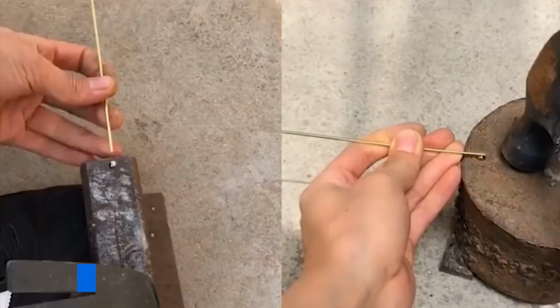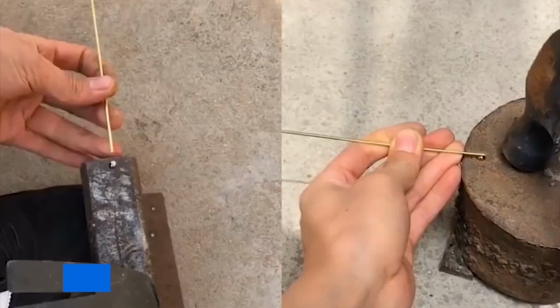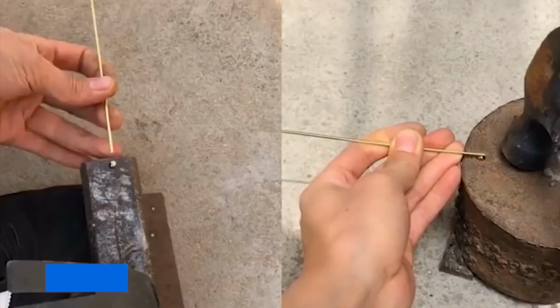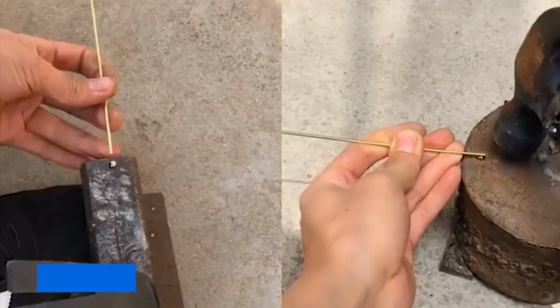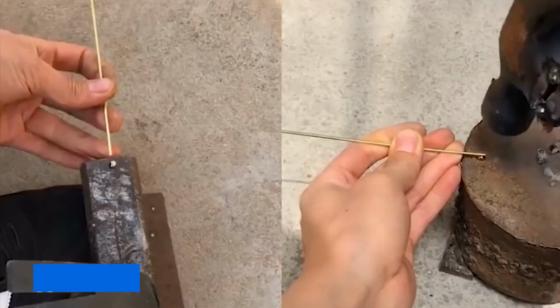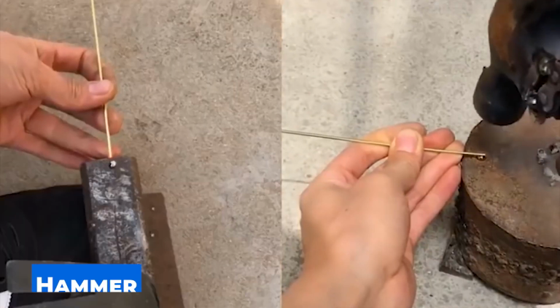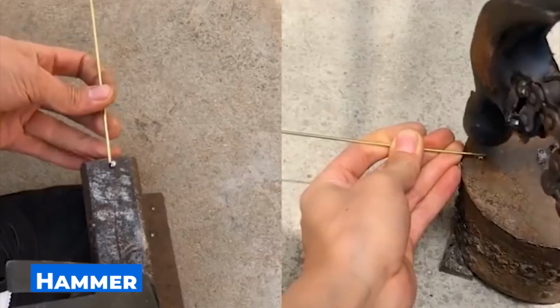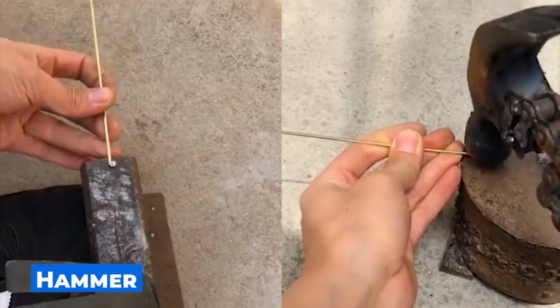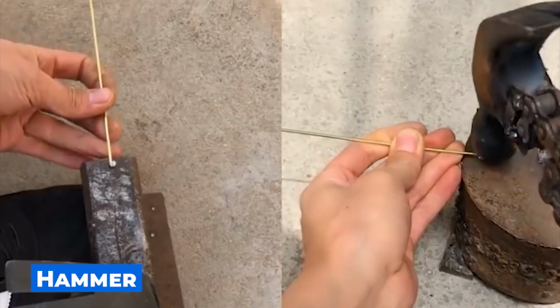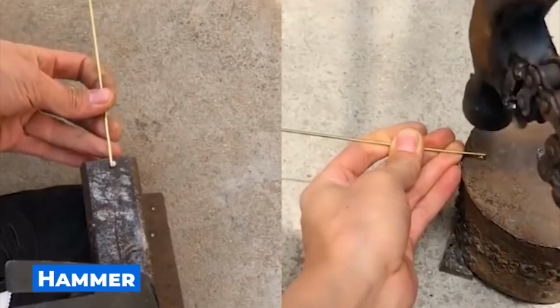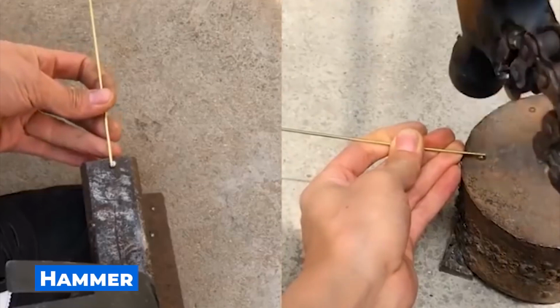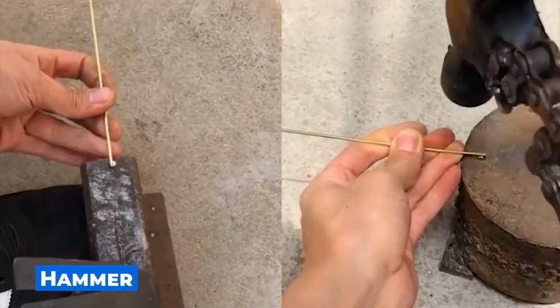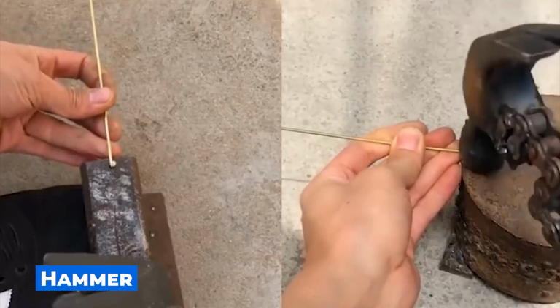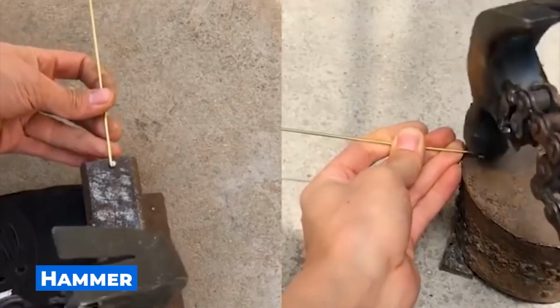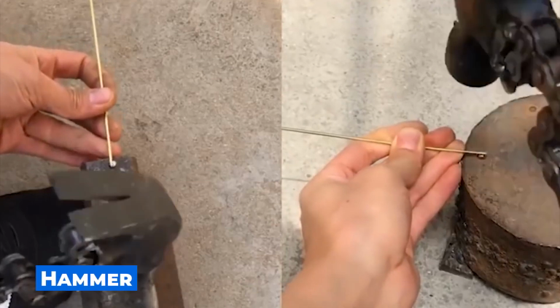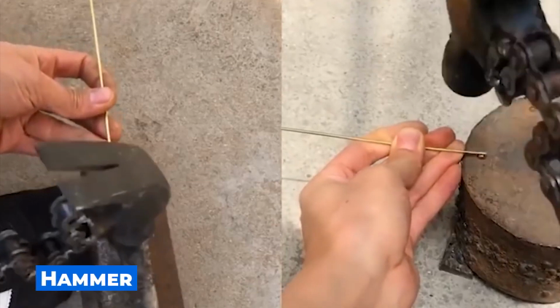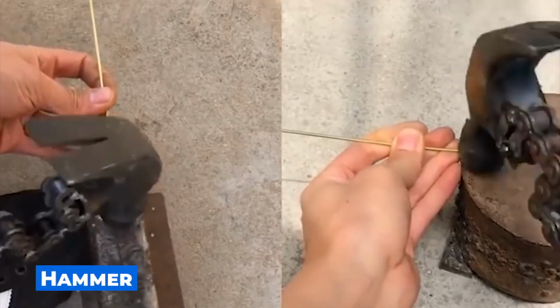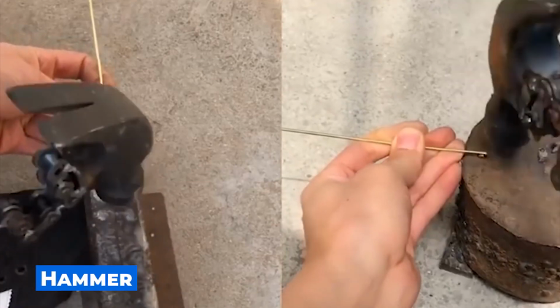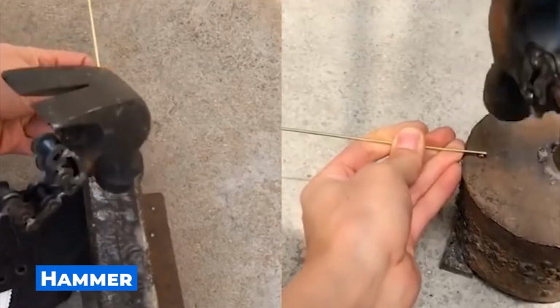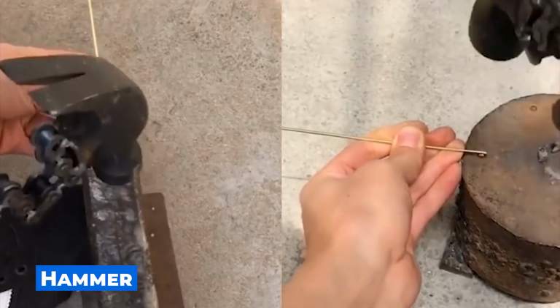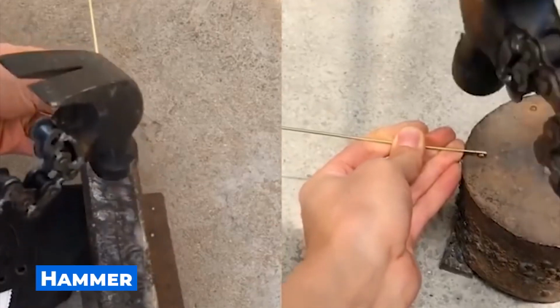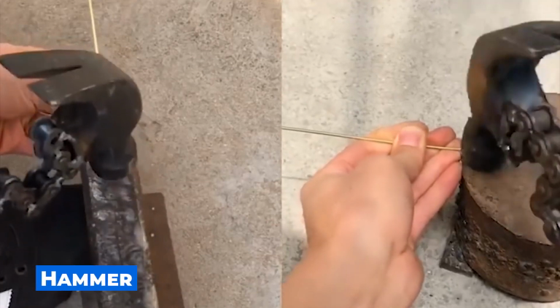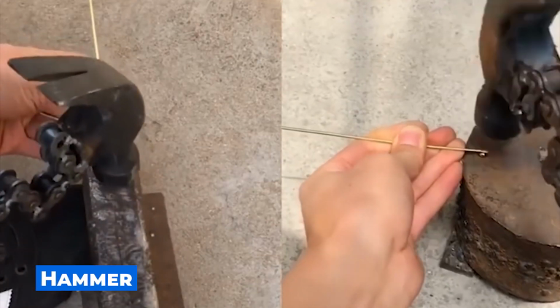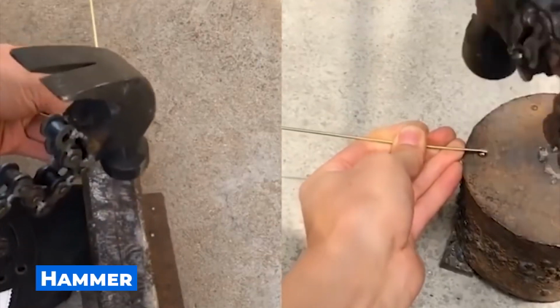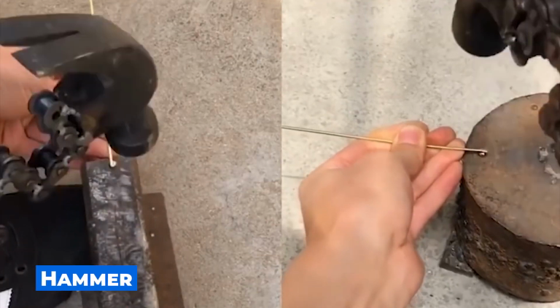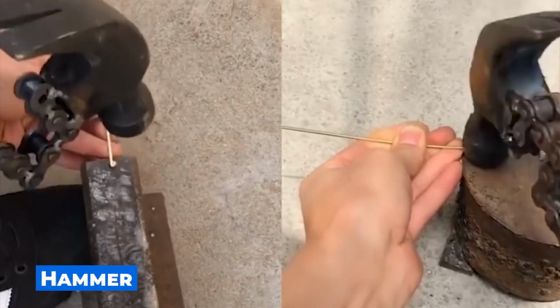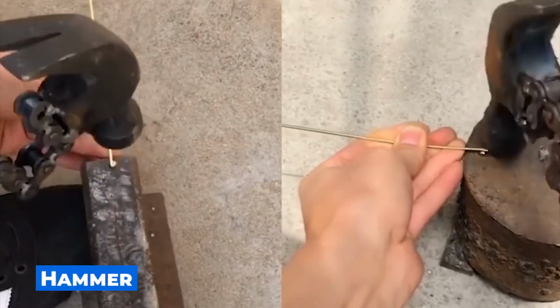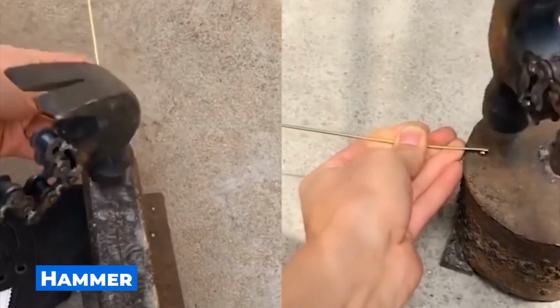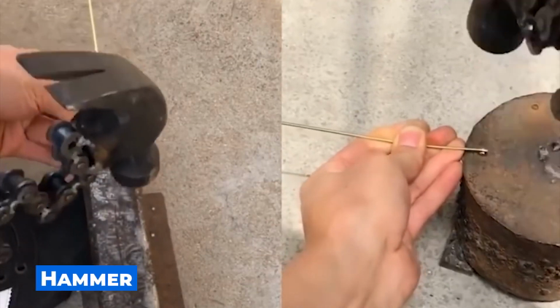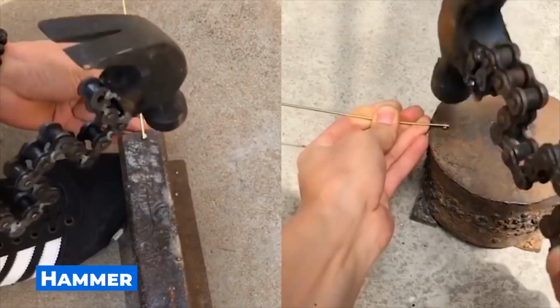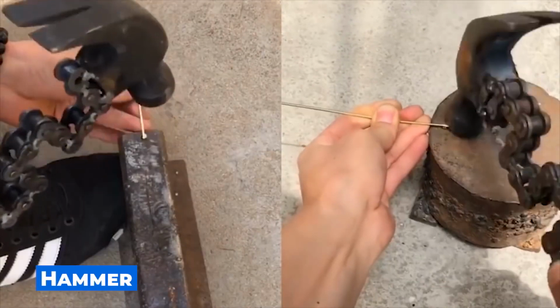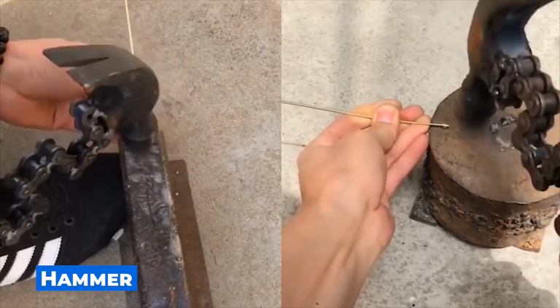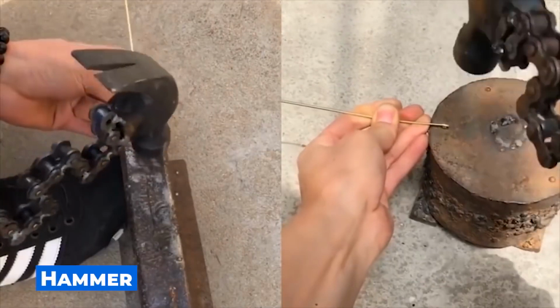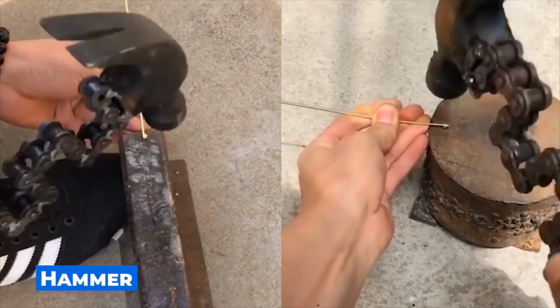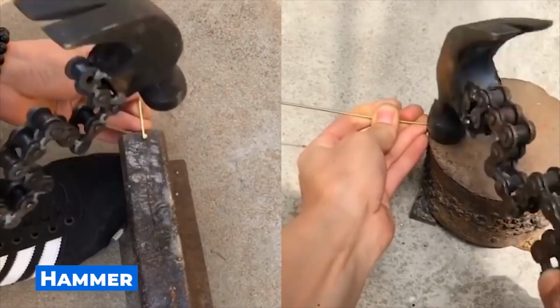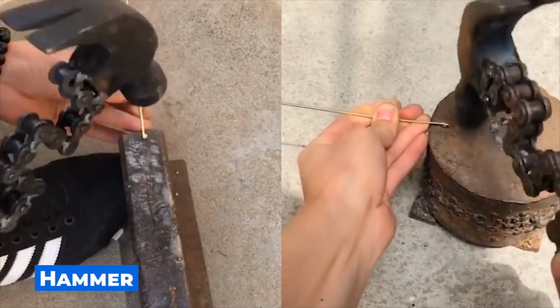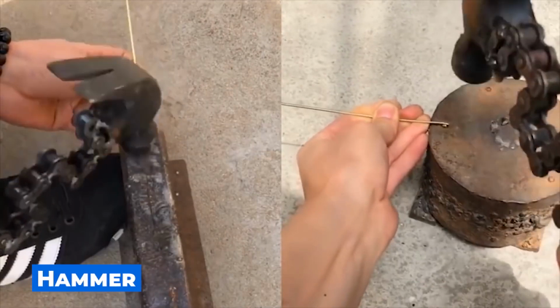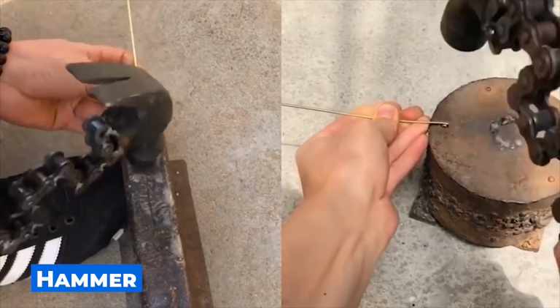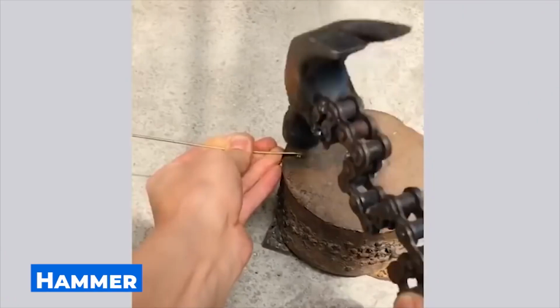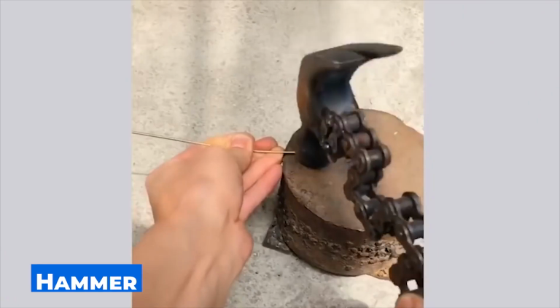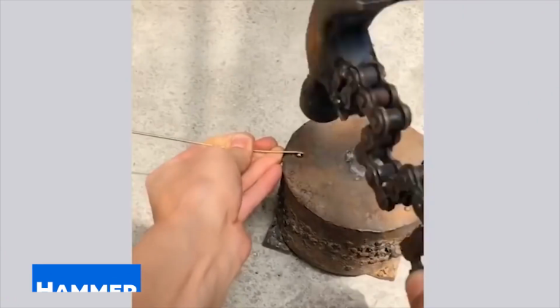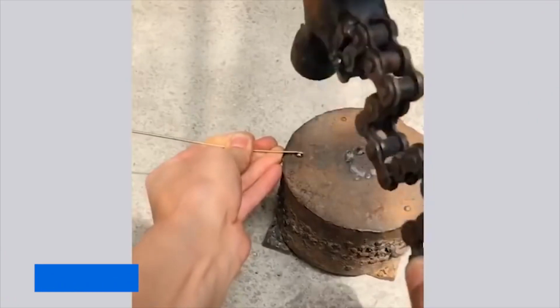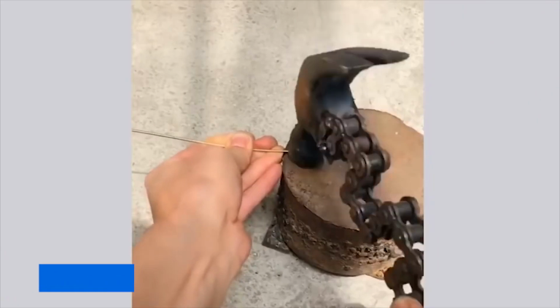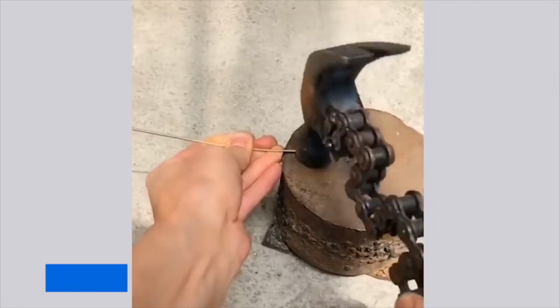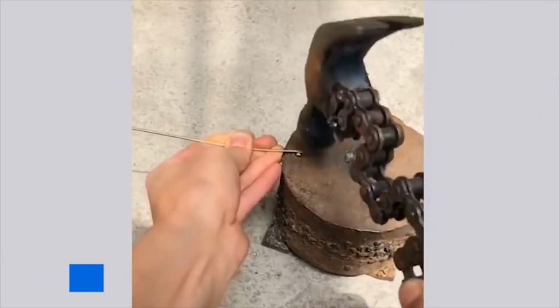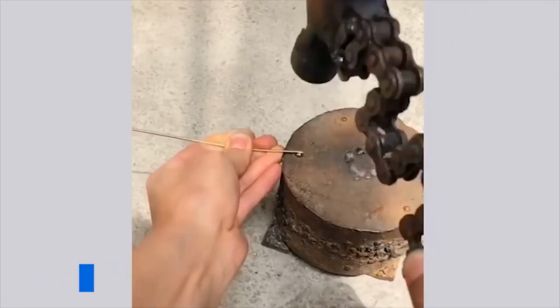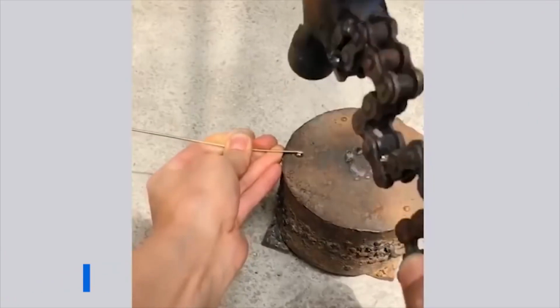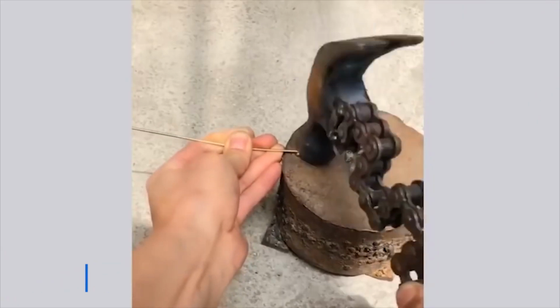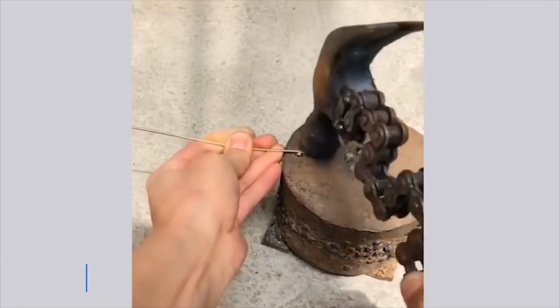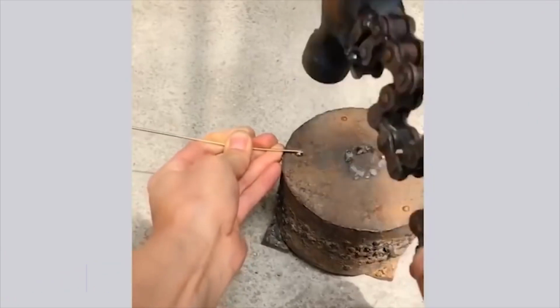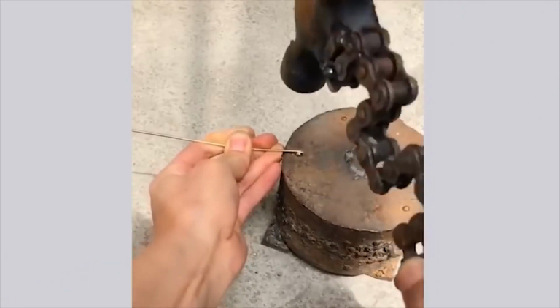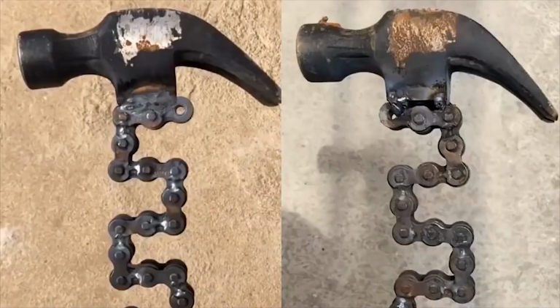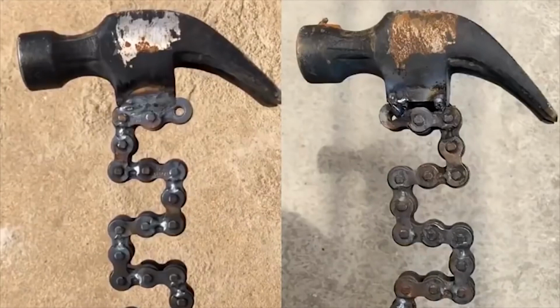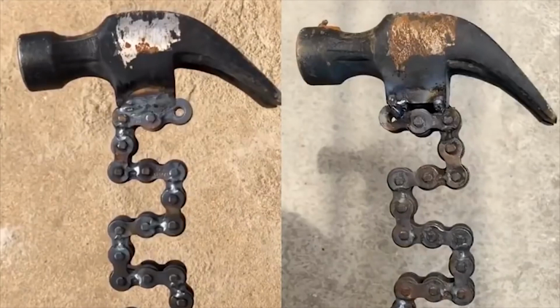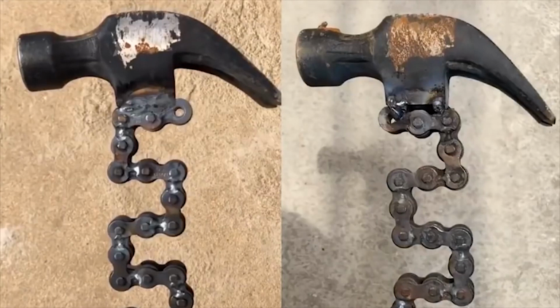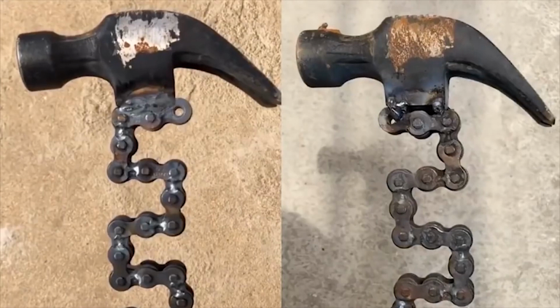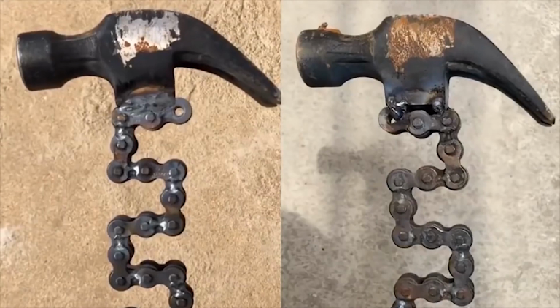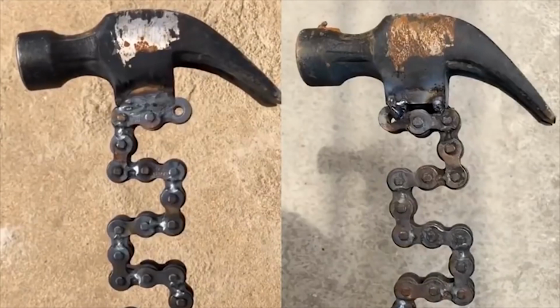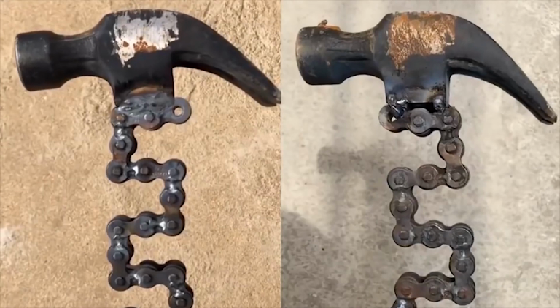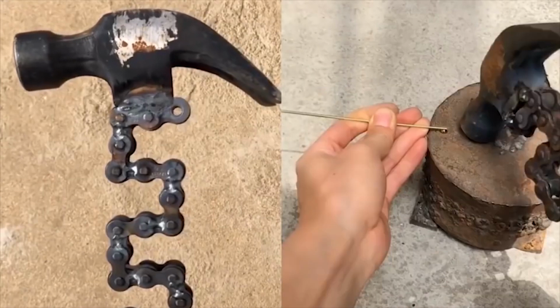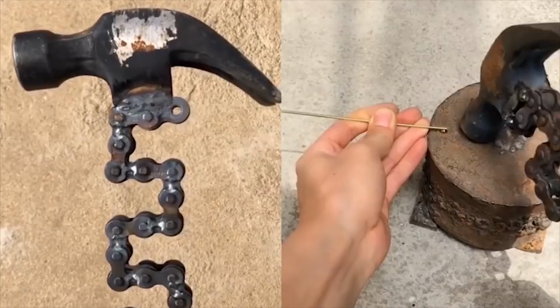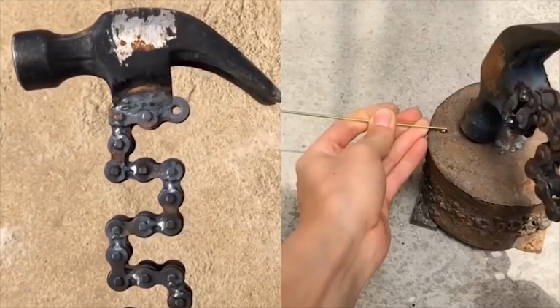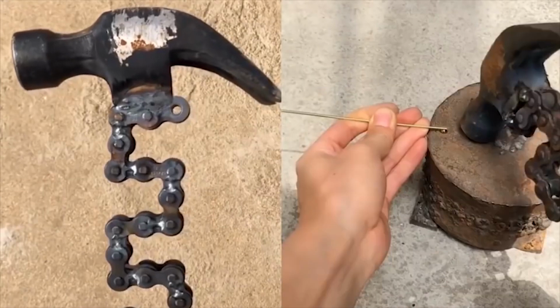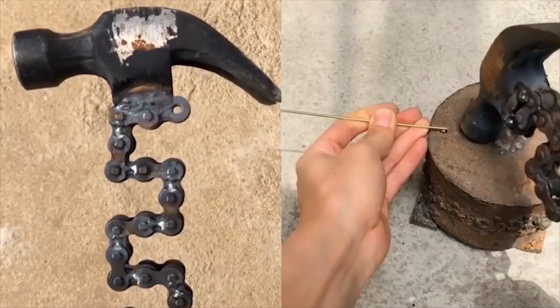I'm sure that you also see such a hammer for the first time. It's no better than the usual one, but definitely more original.